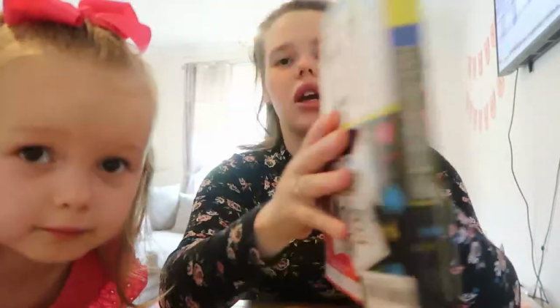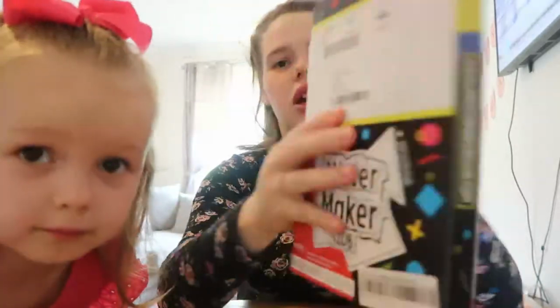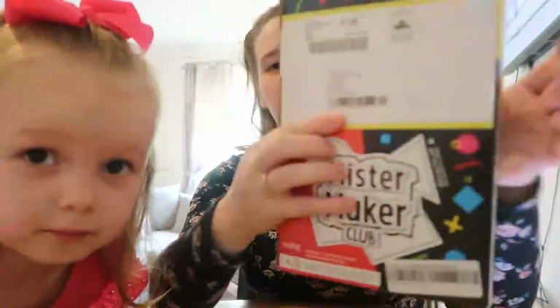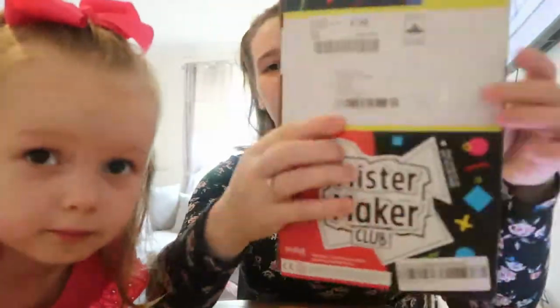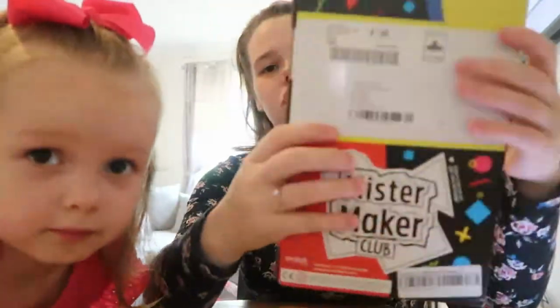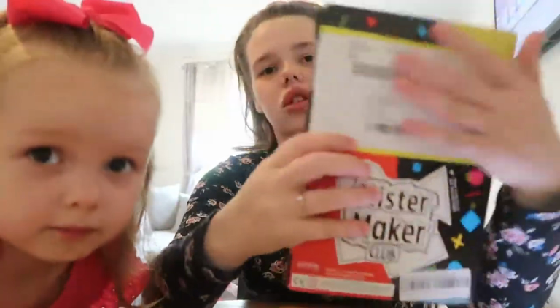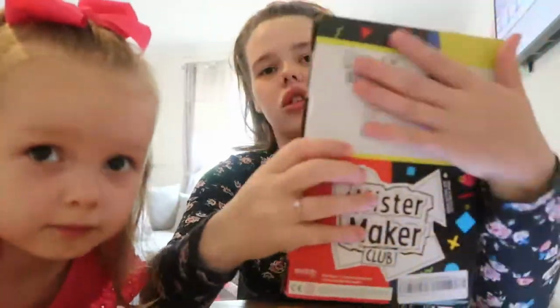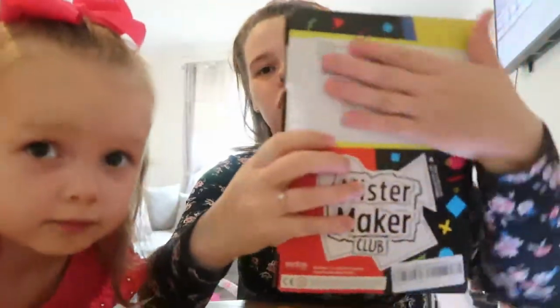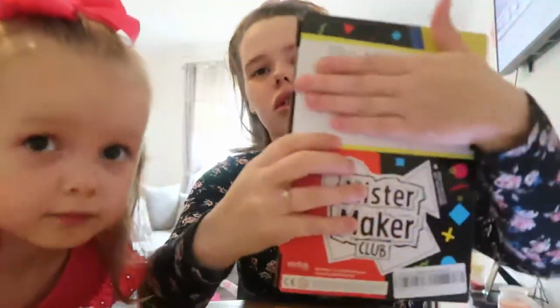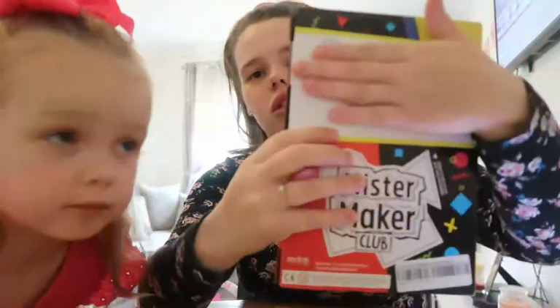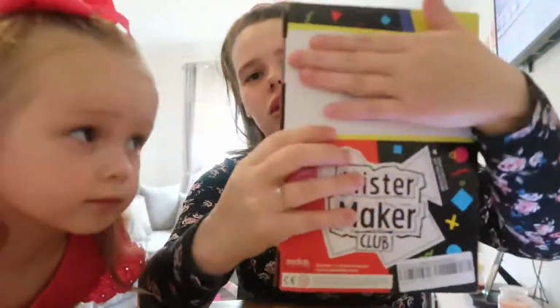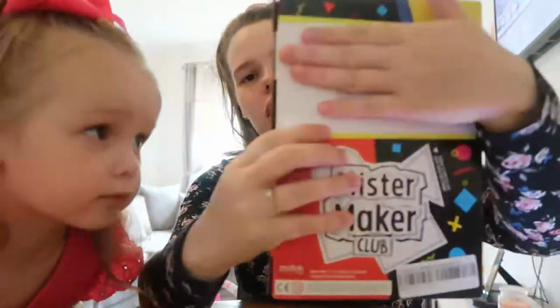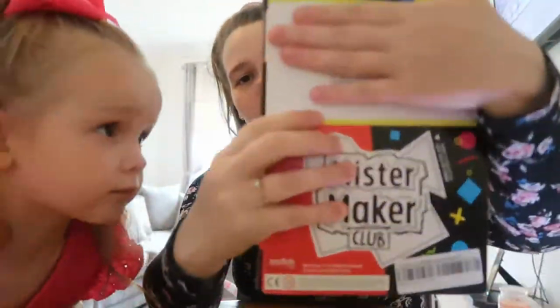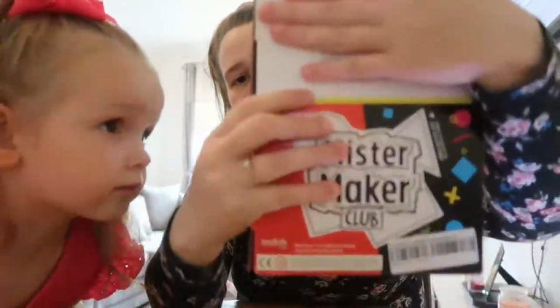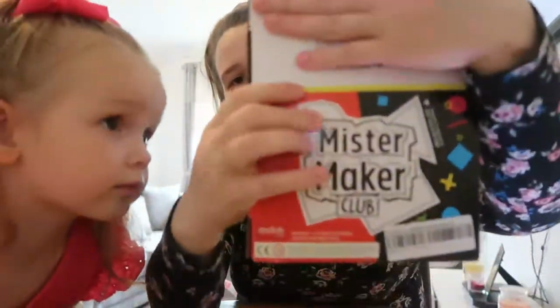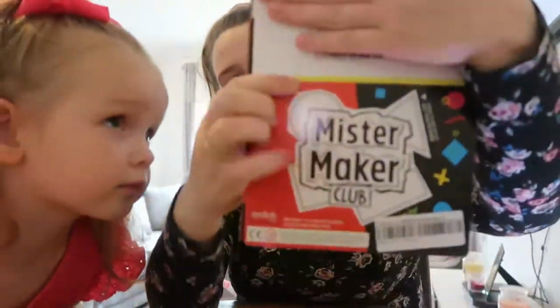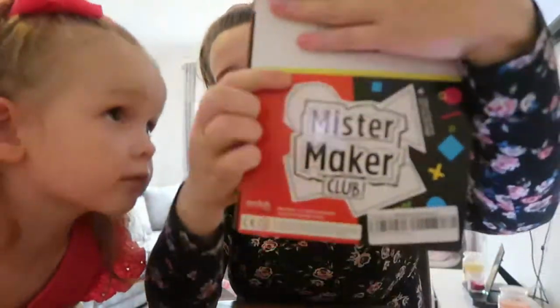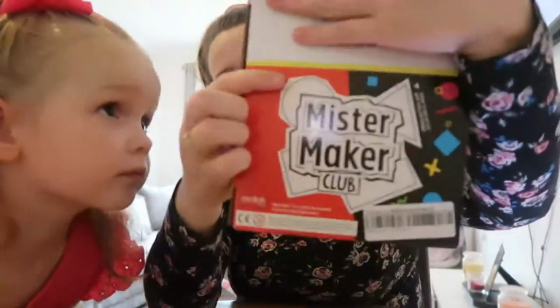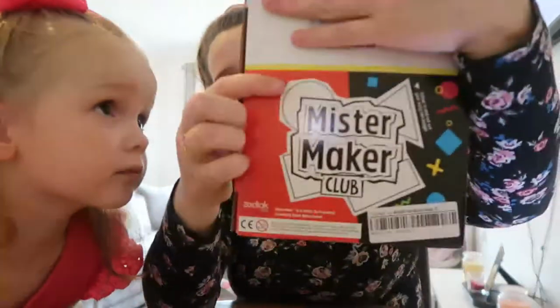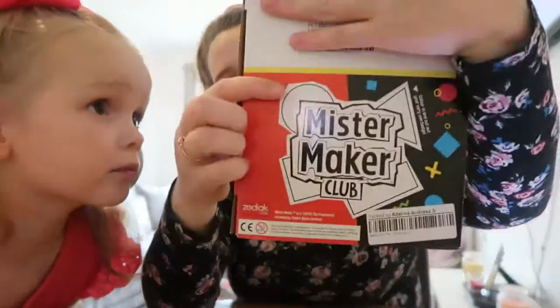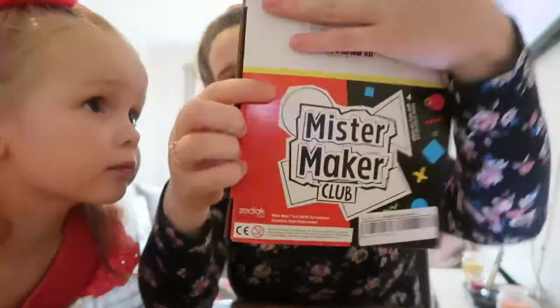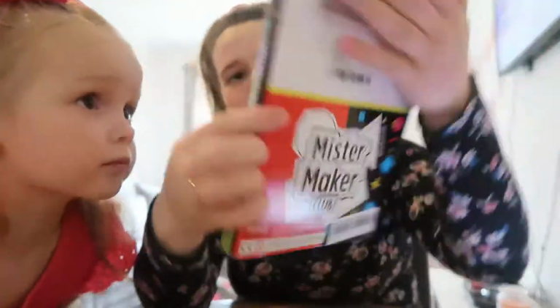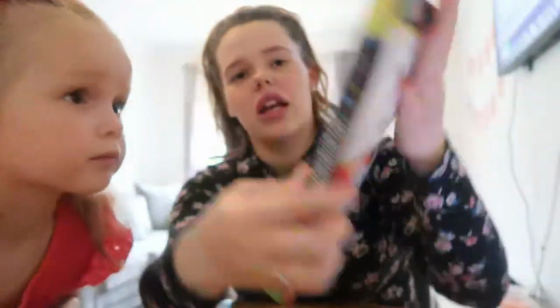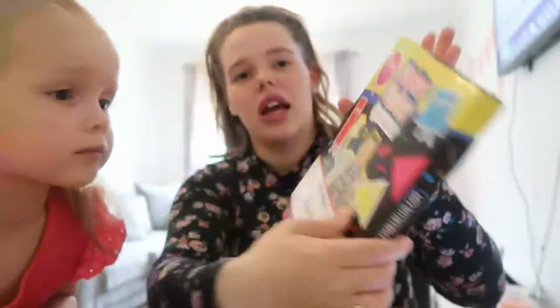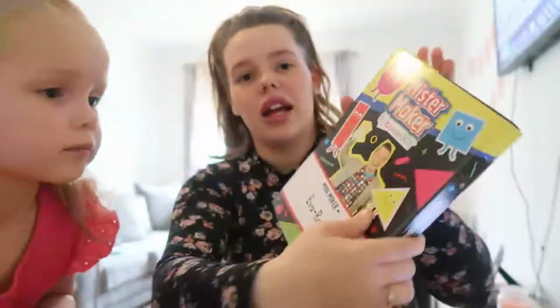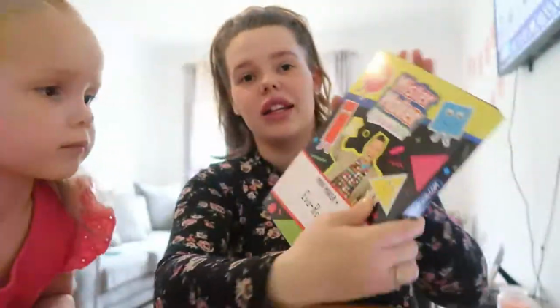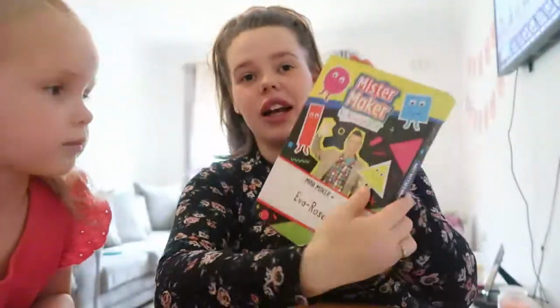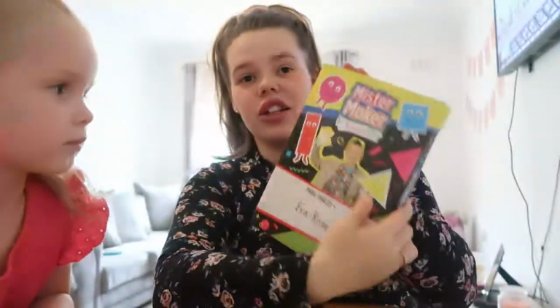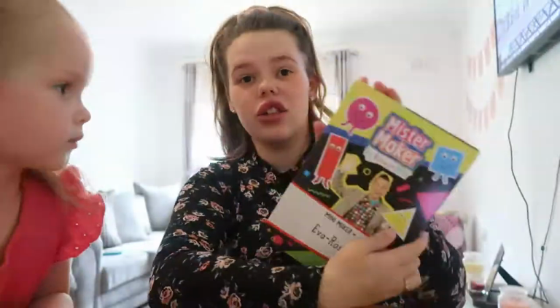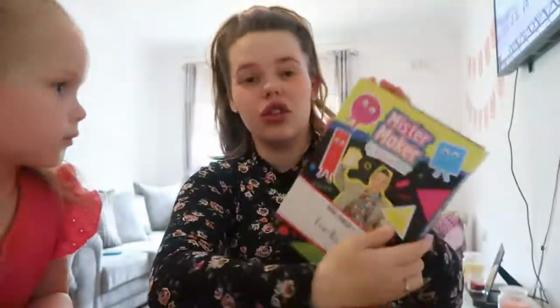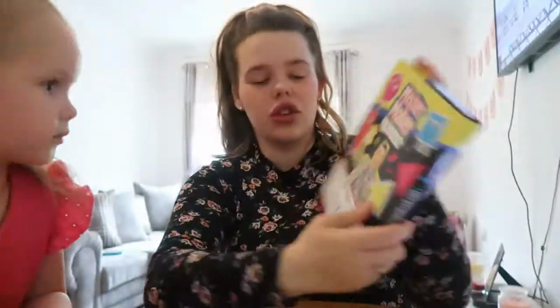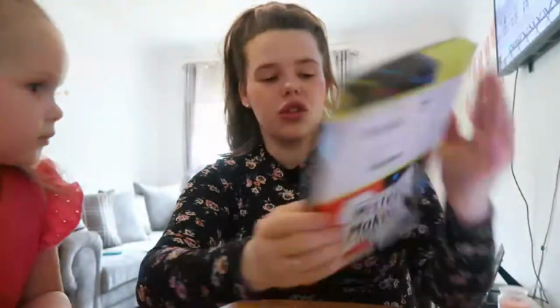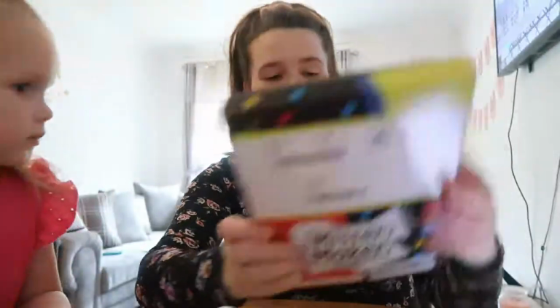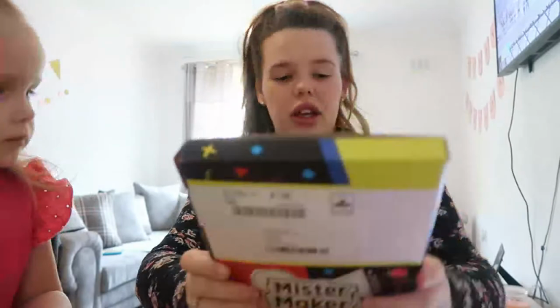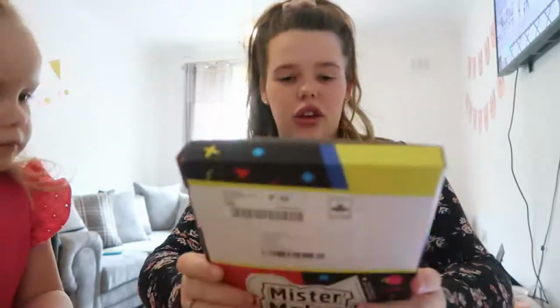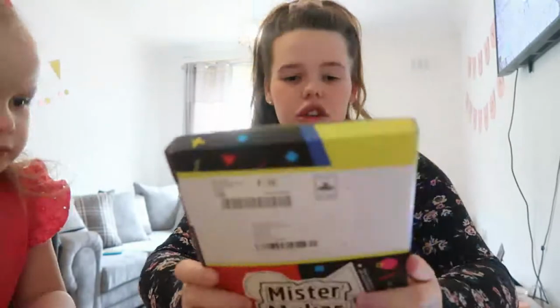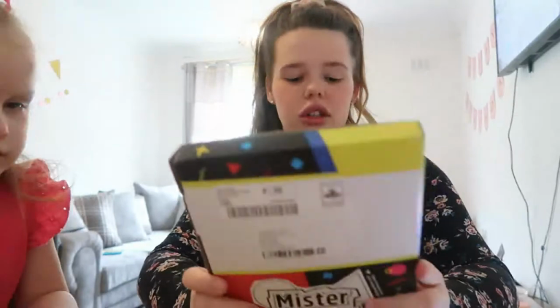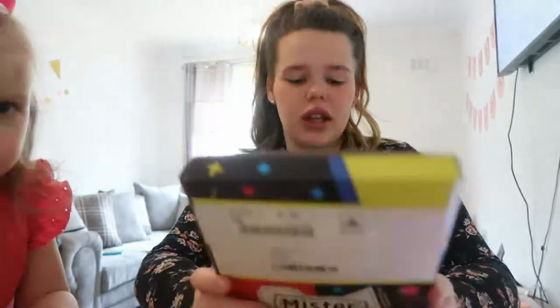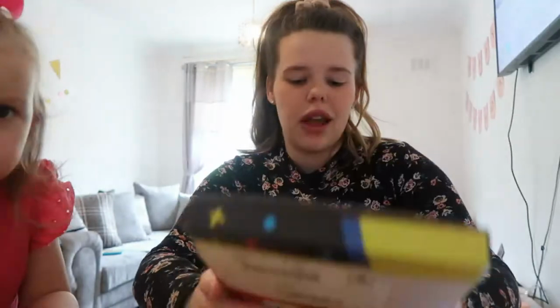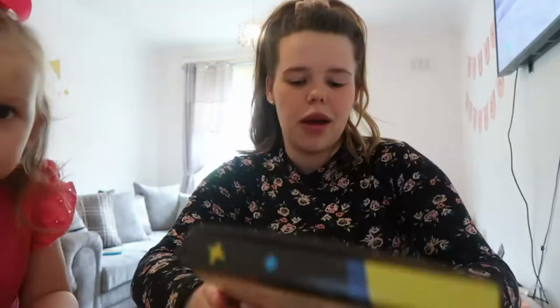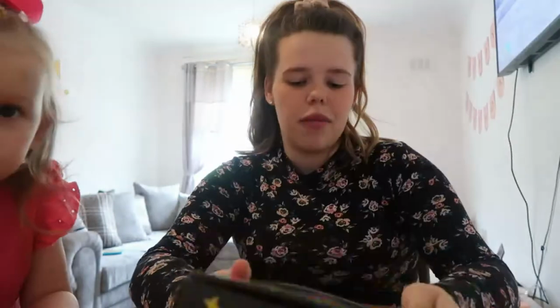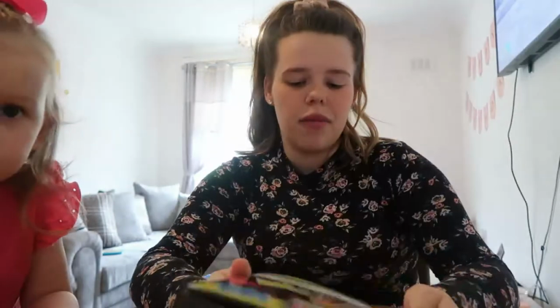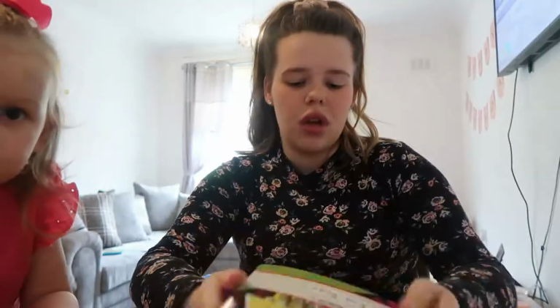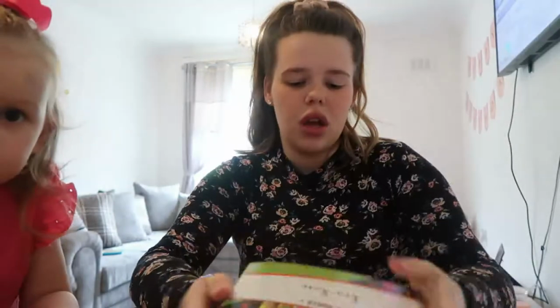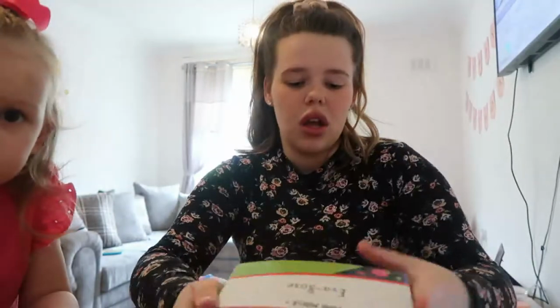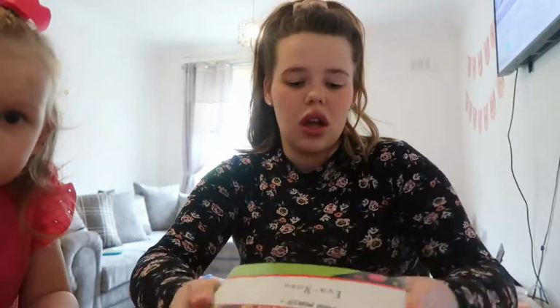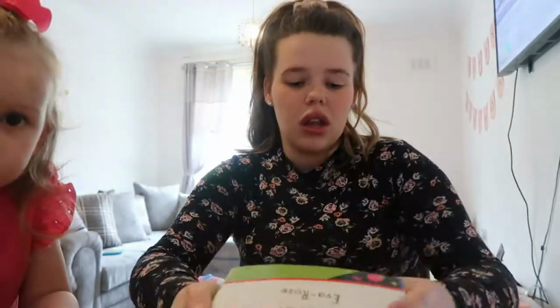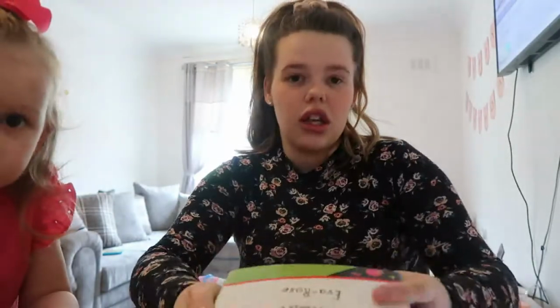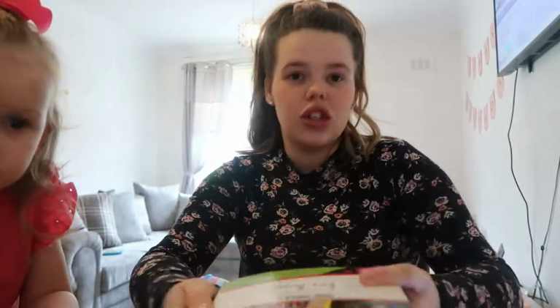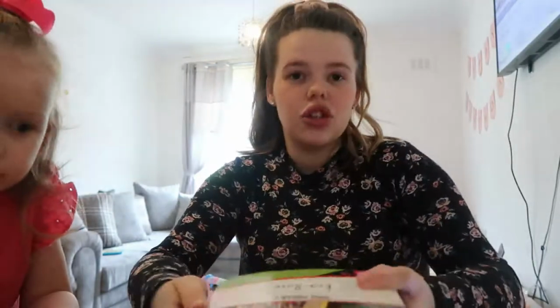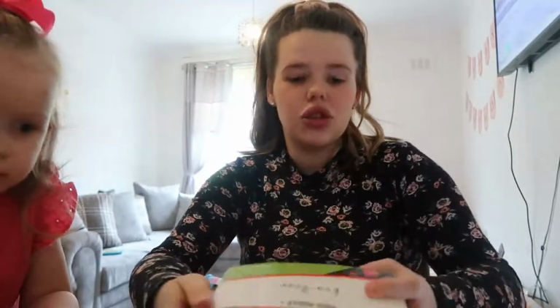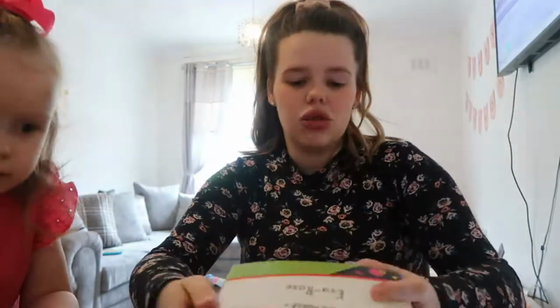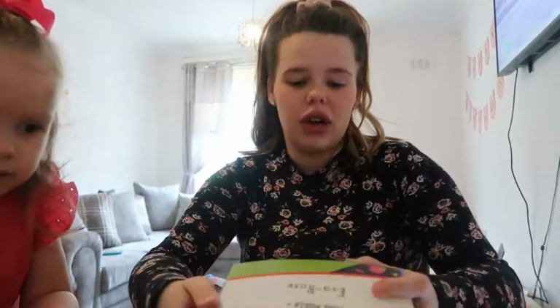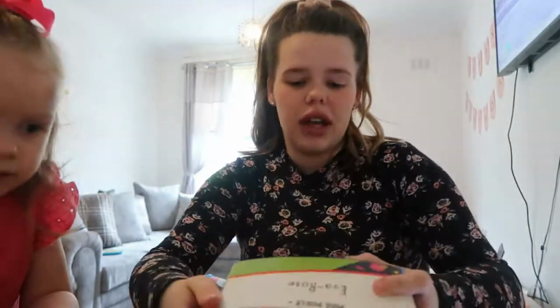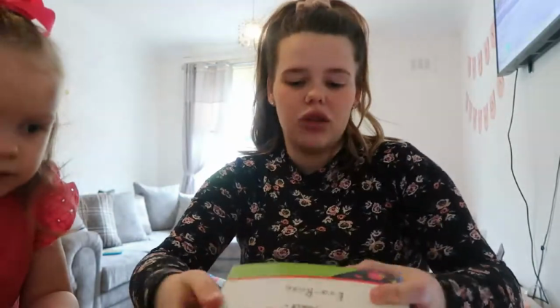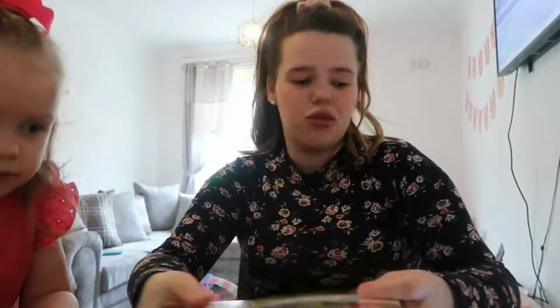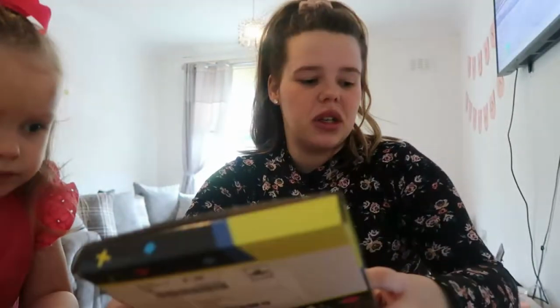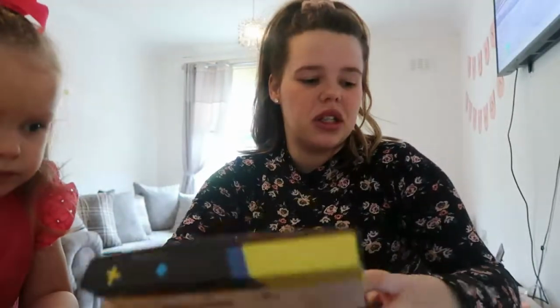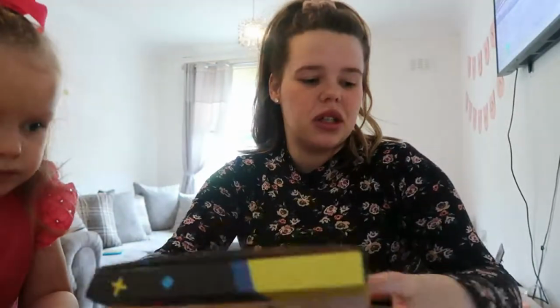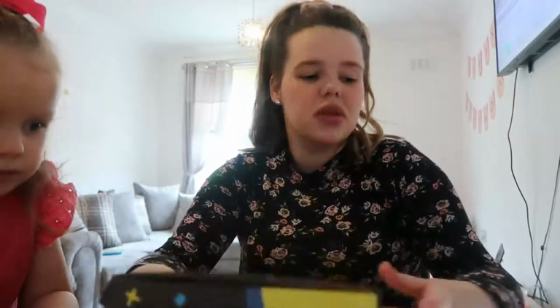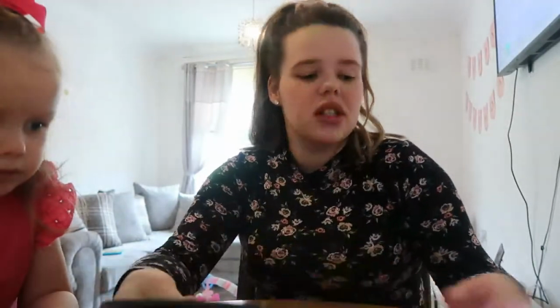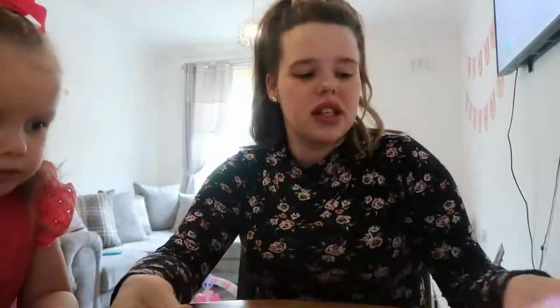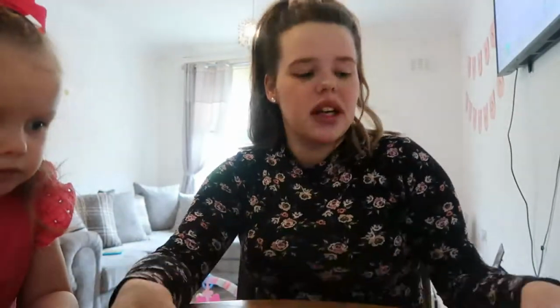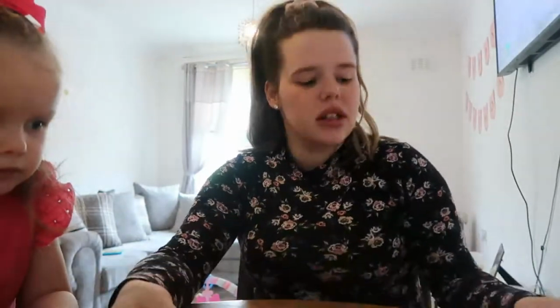So that's actually alright — £10 a month and you get one box a month that looks like this. It actually looks quite good. Let's just go ahead and open it and see what's inside.